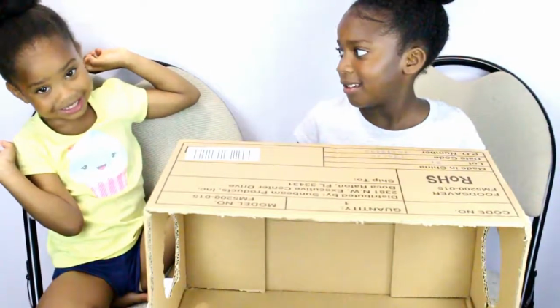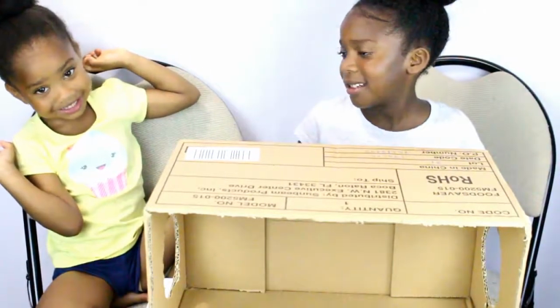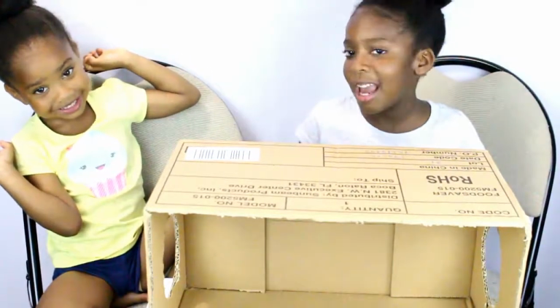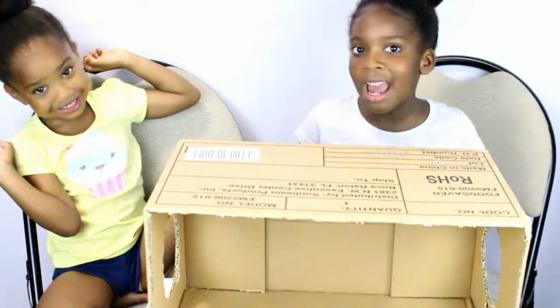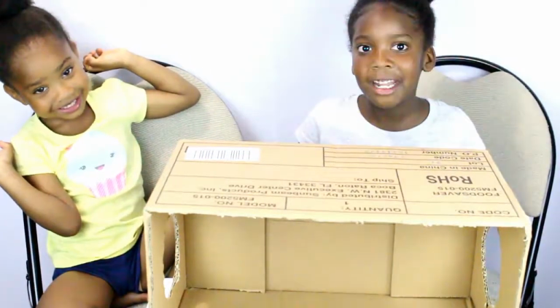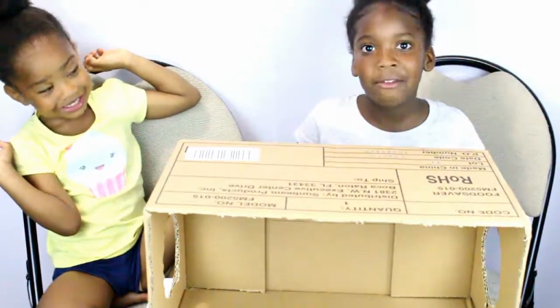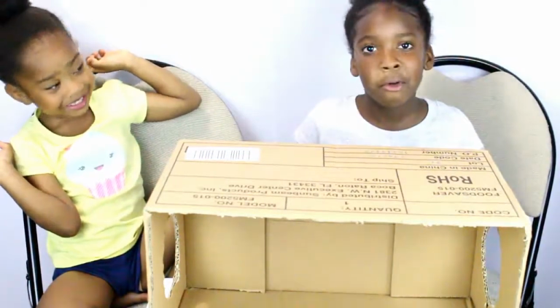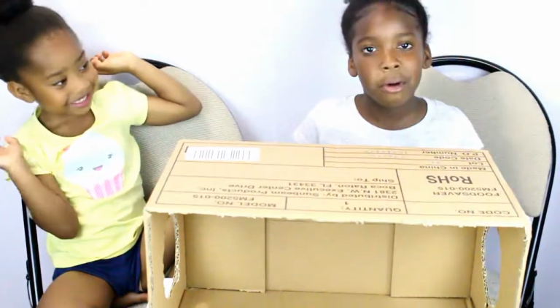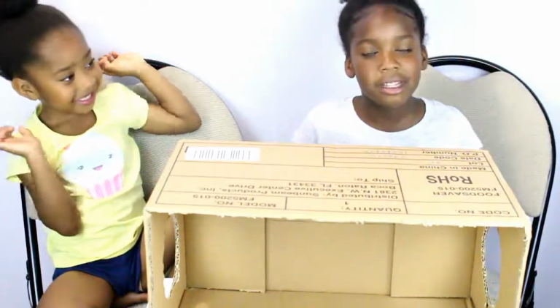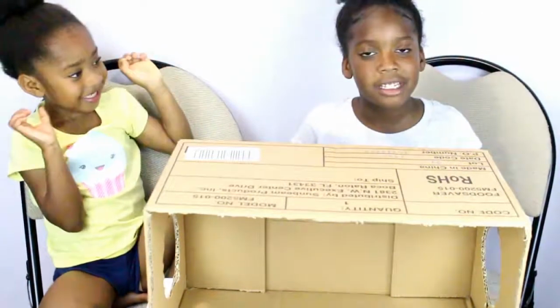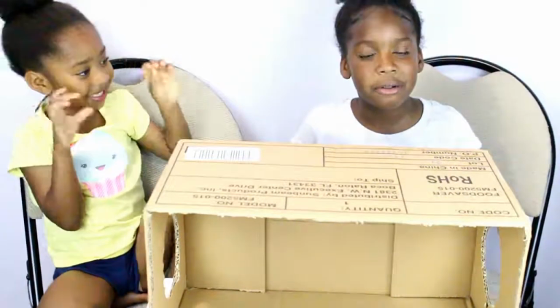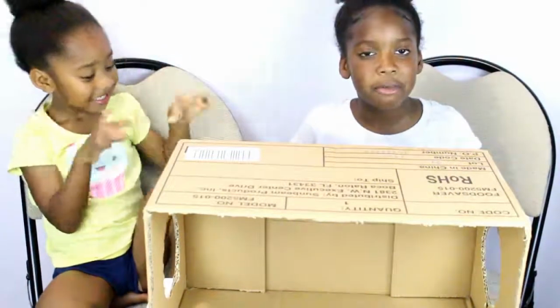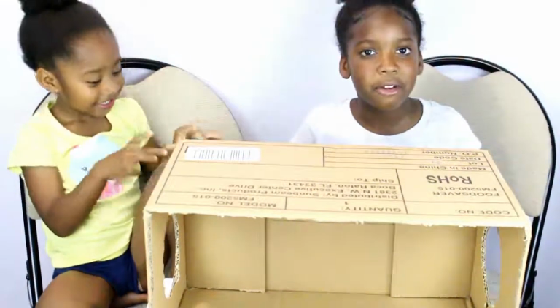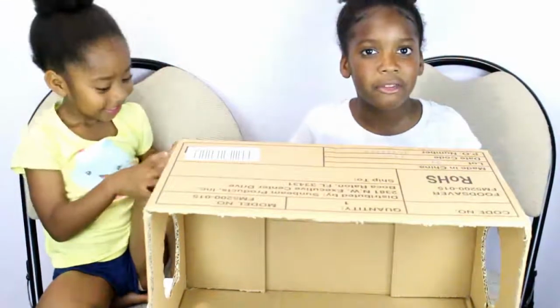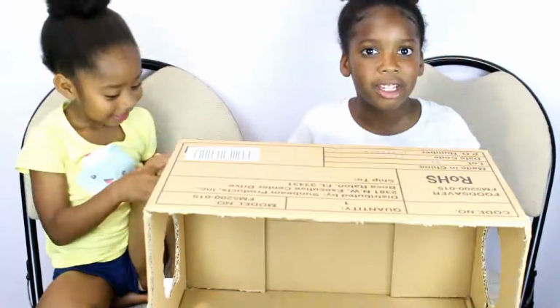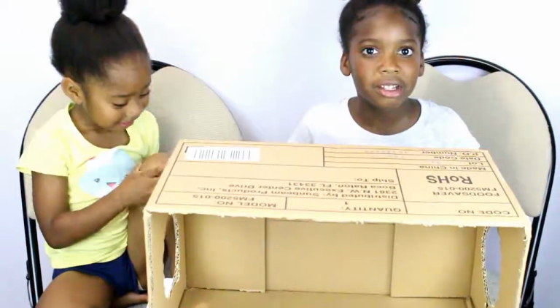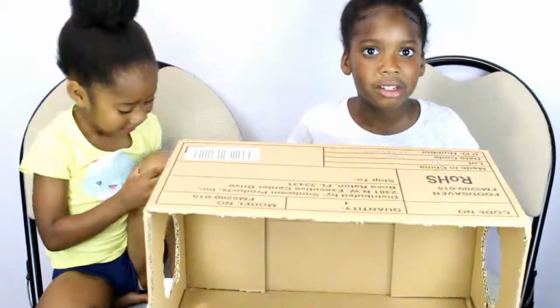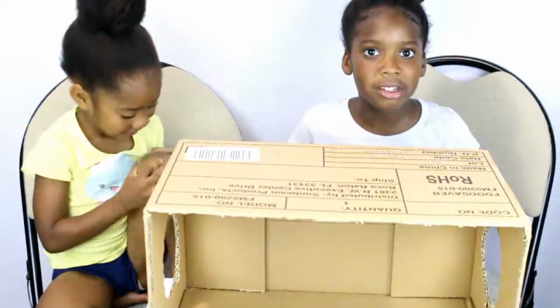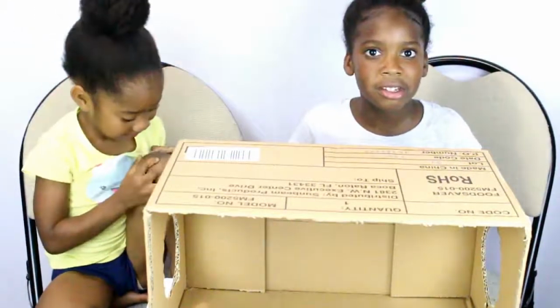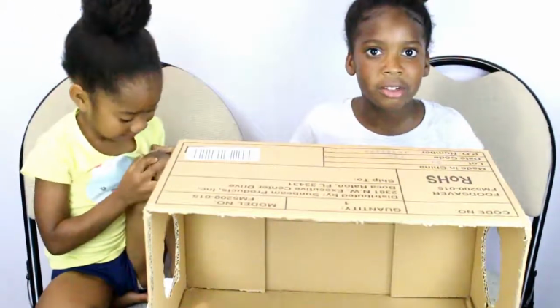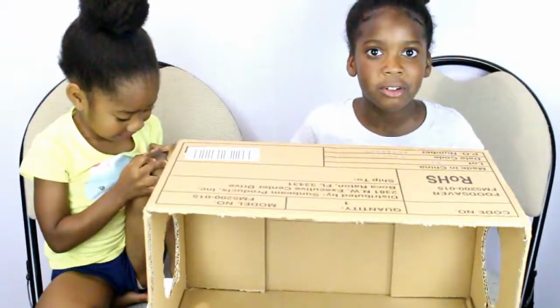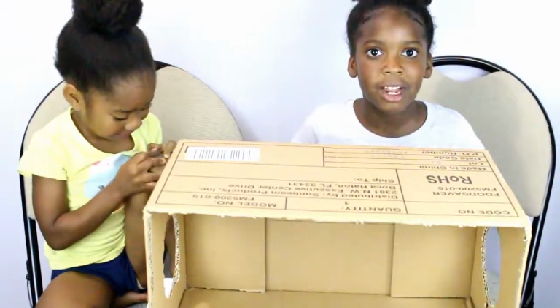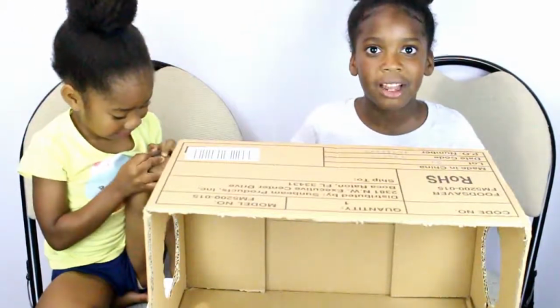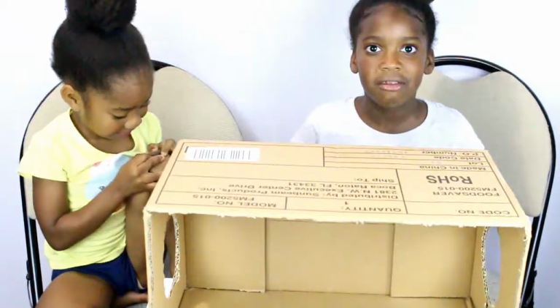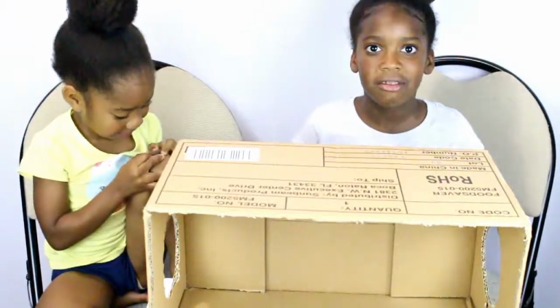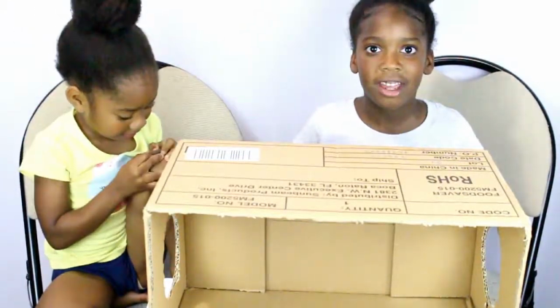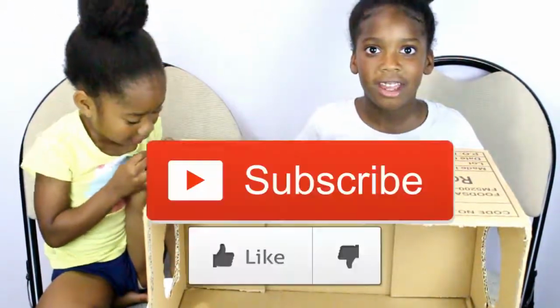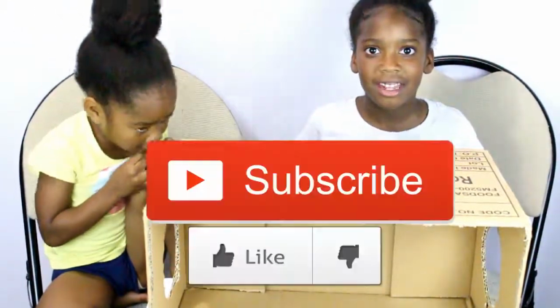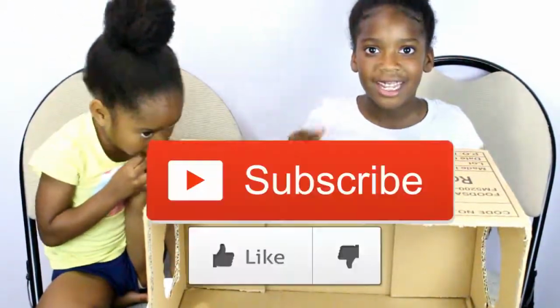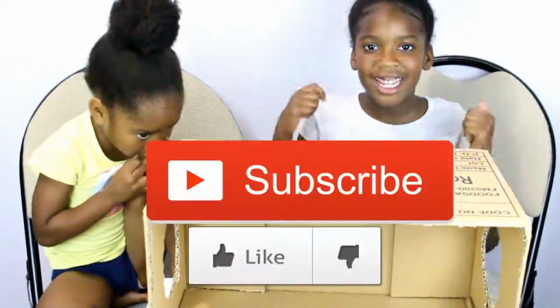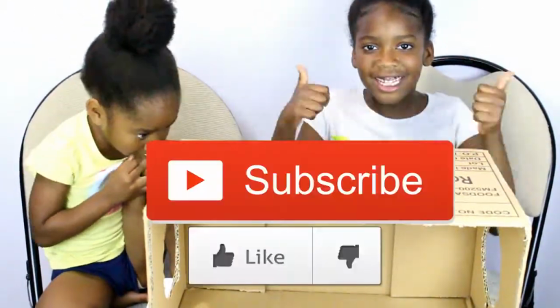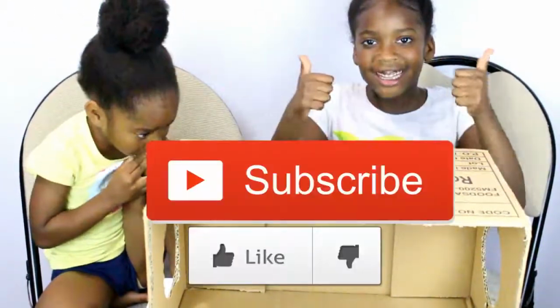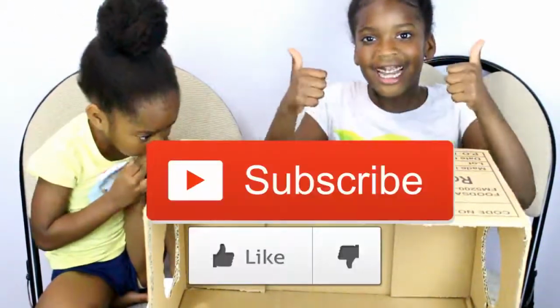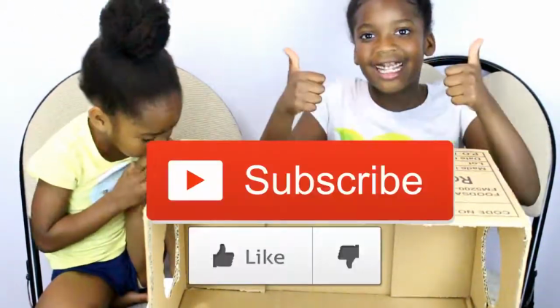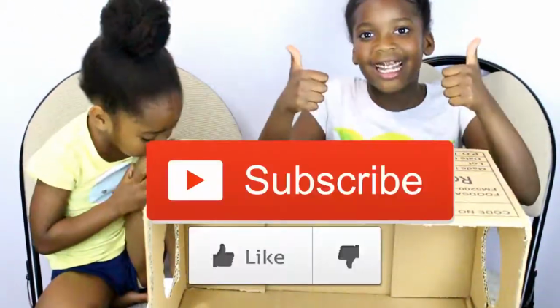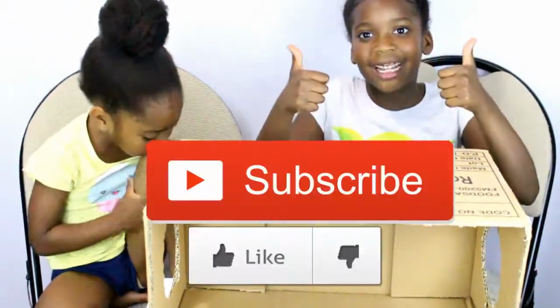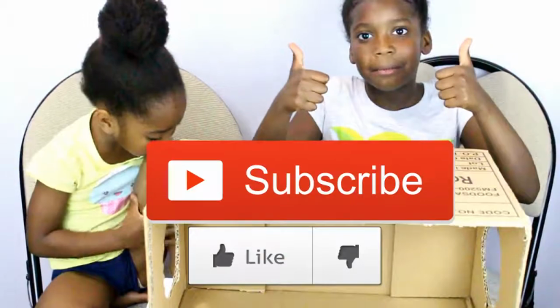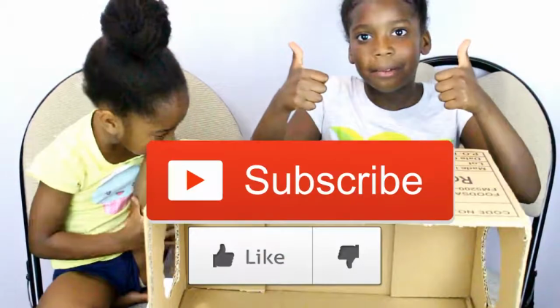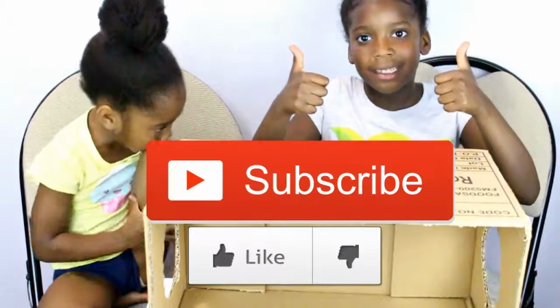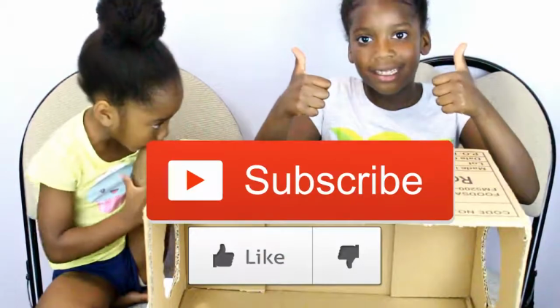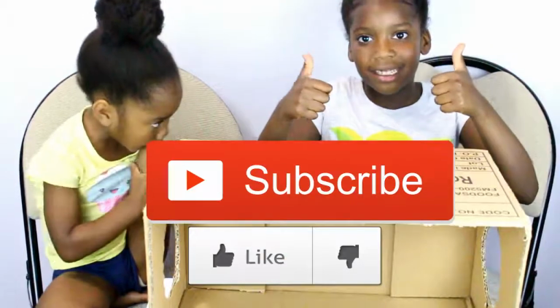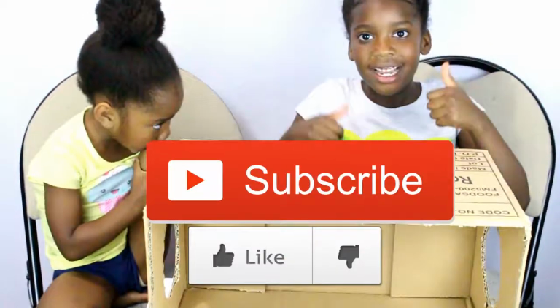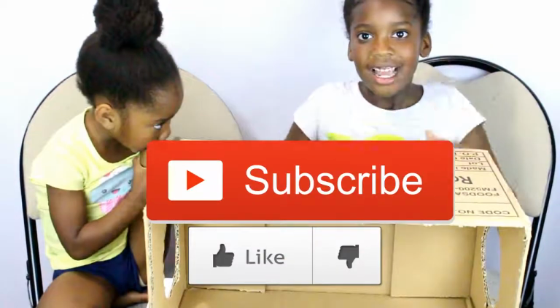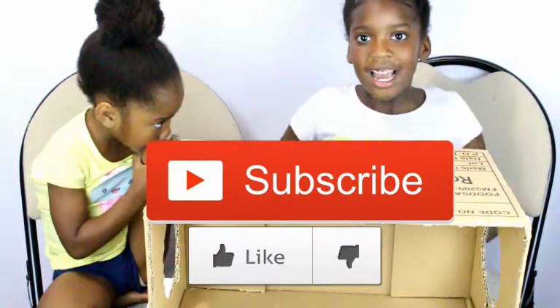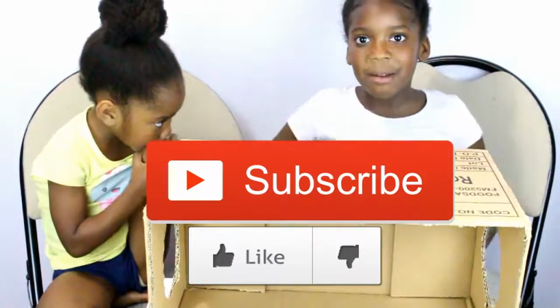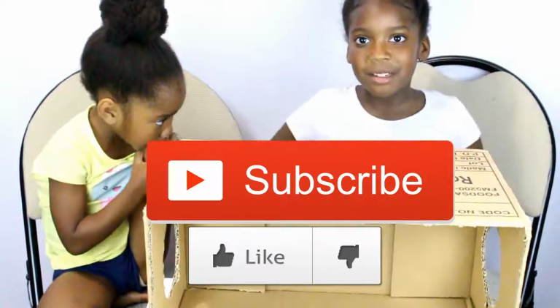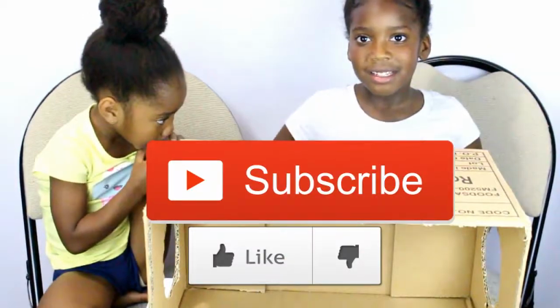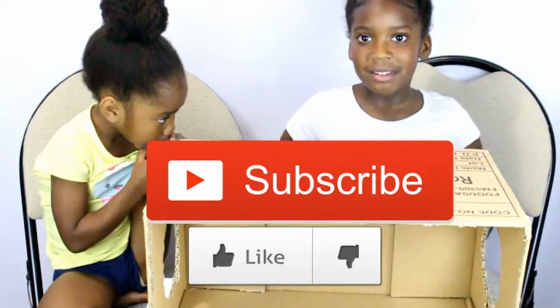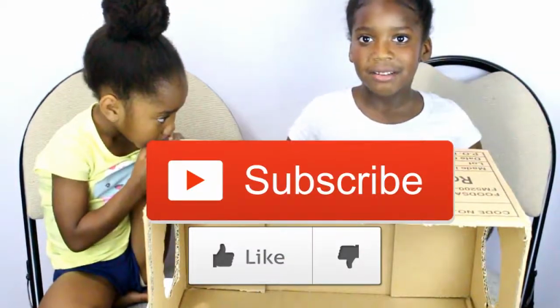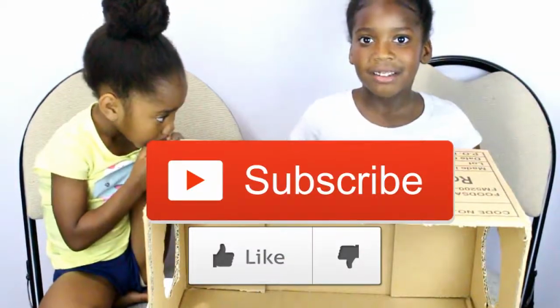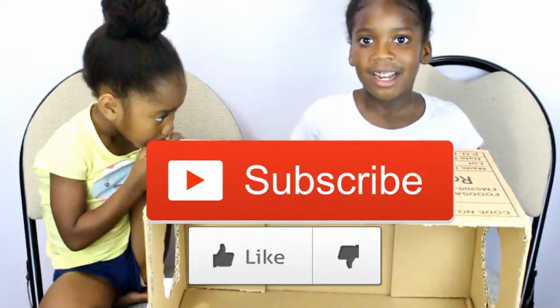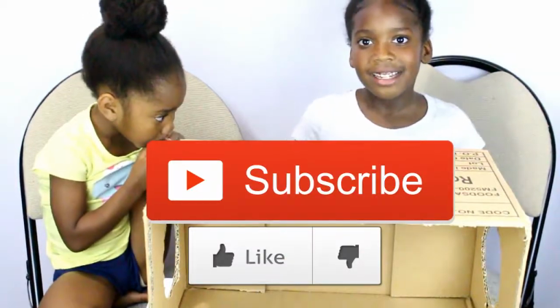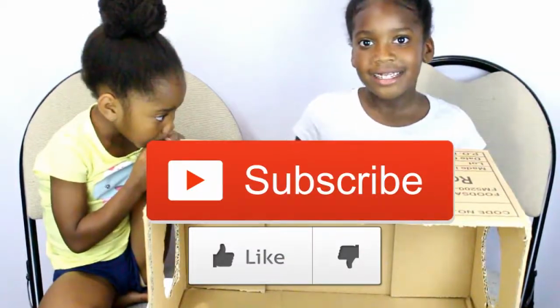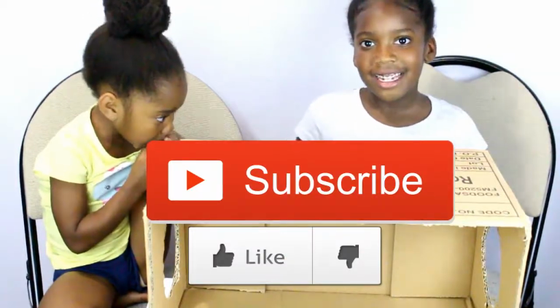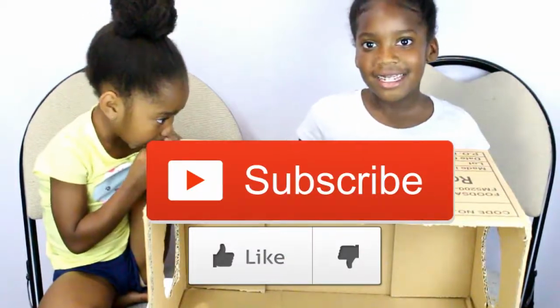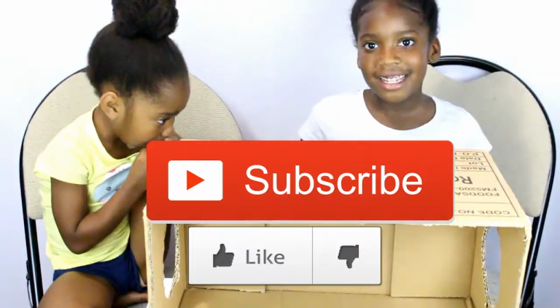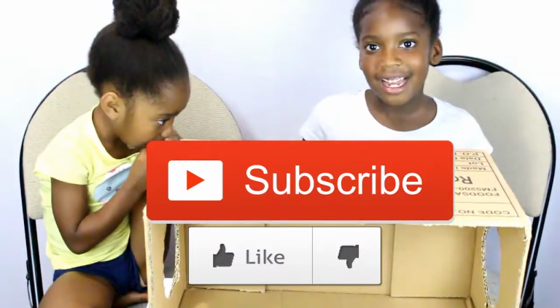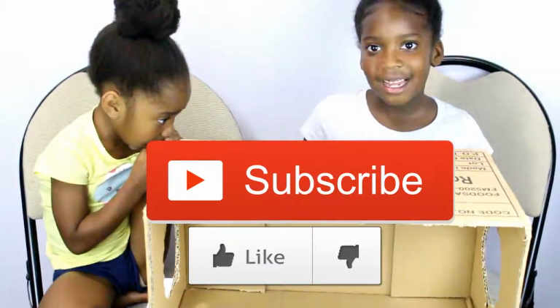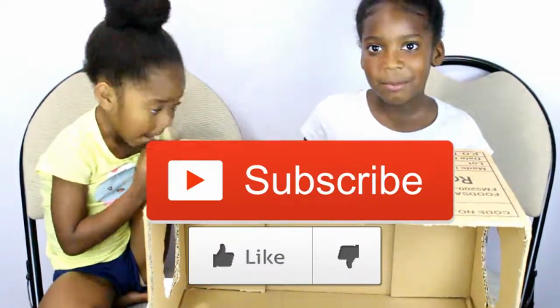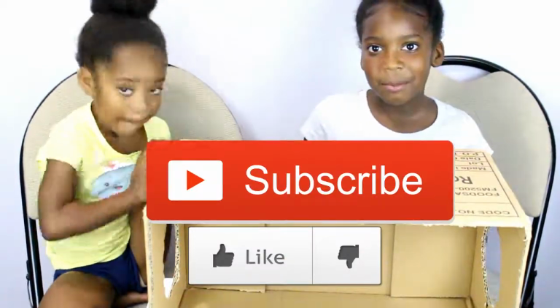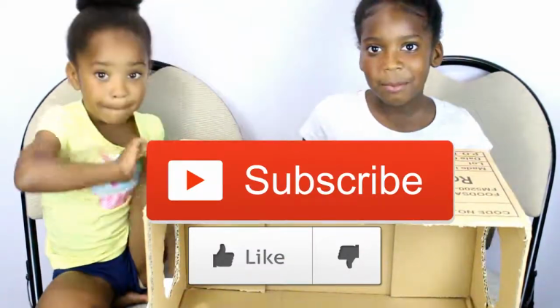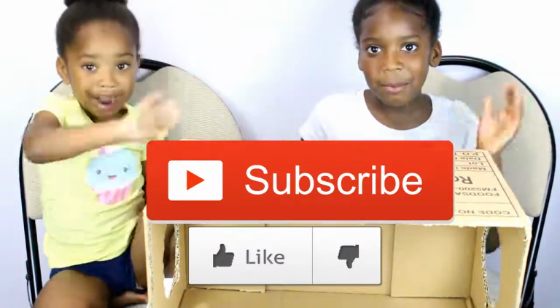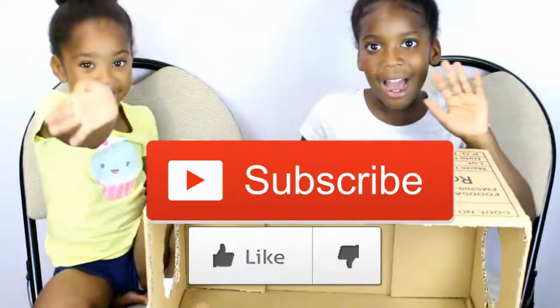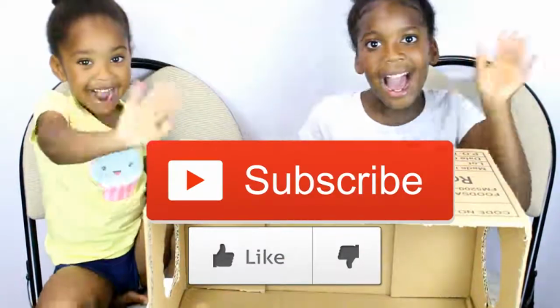And if you want to see more videos, subscribe and hit that like button and we'll see you guys next time. Bye!